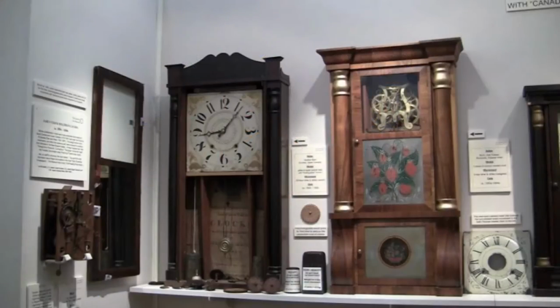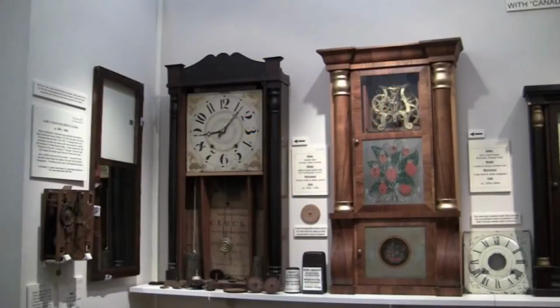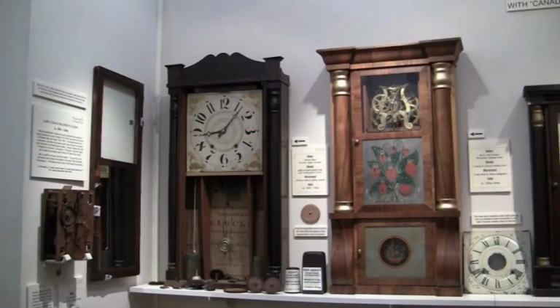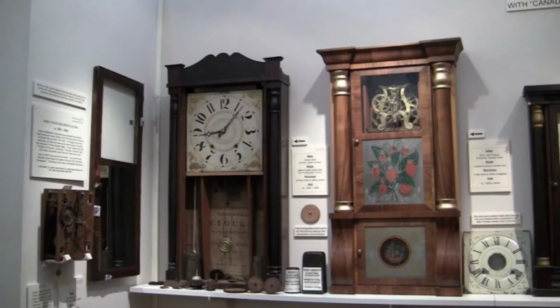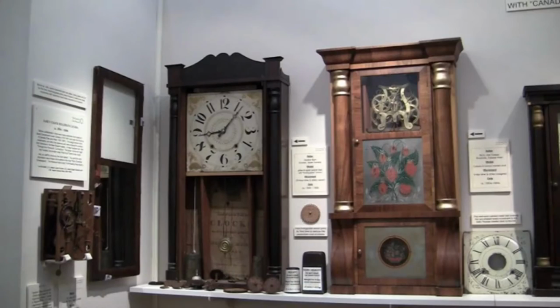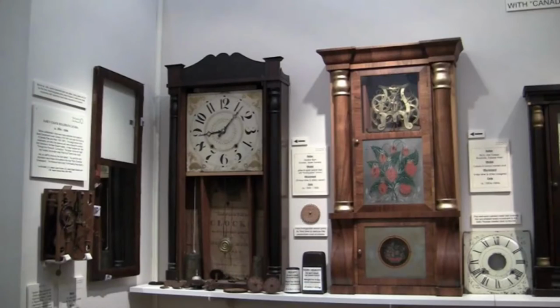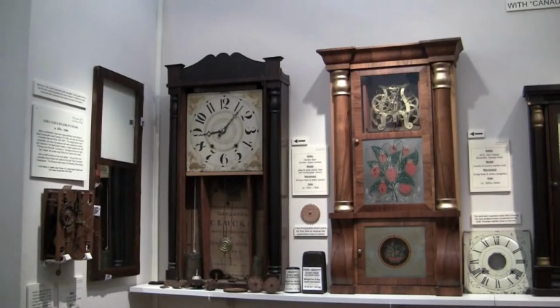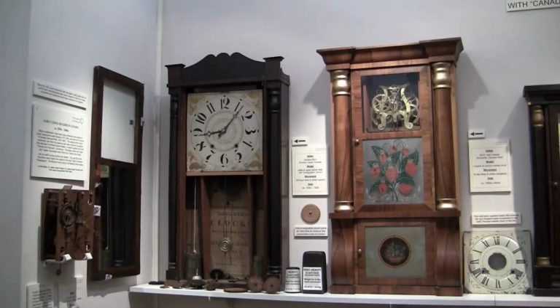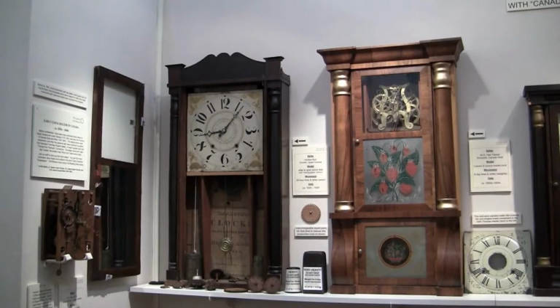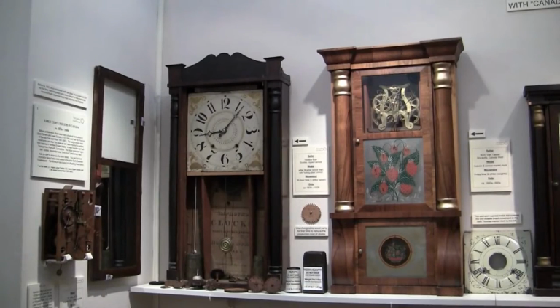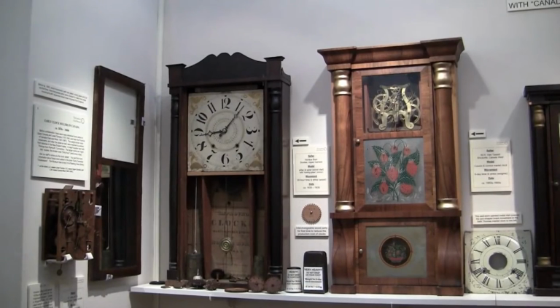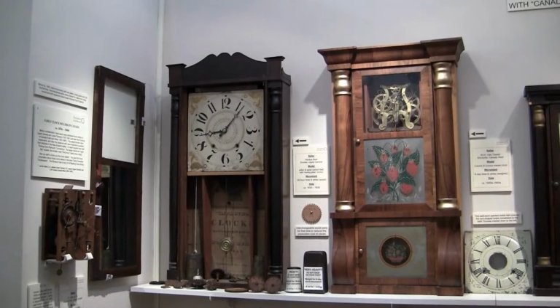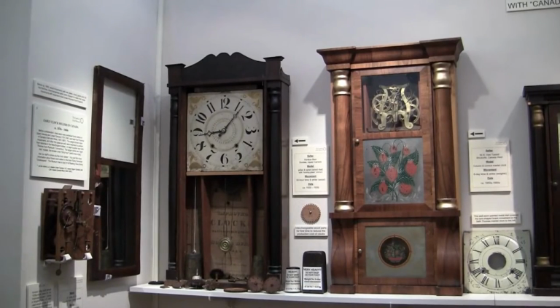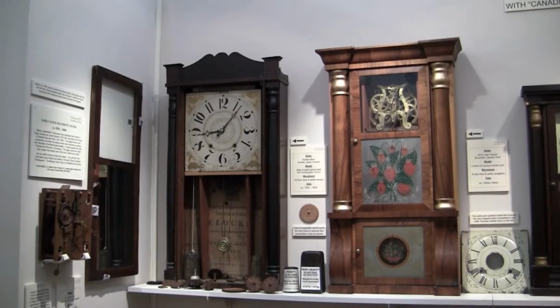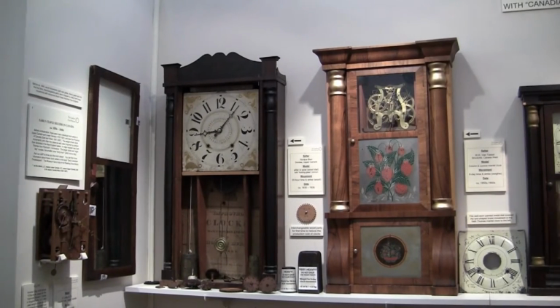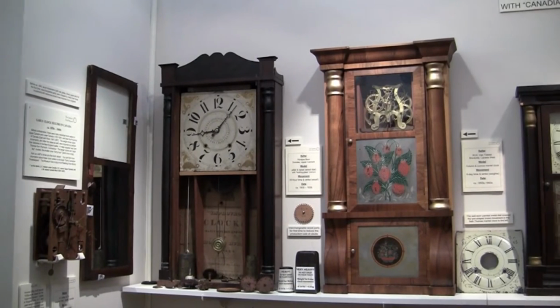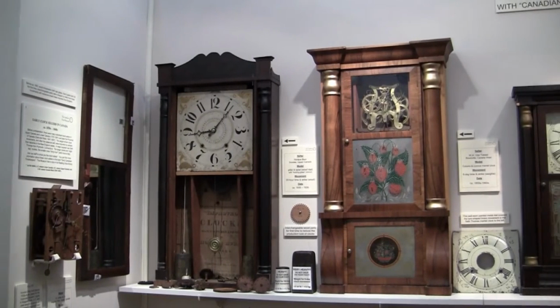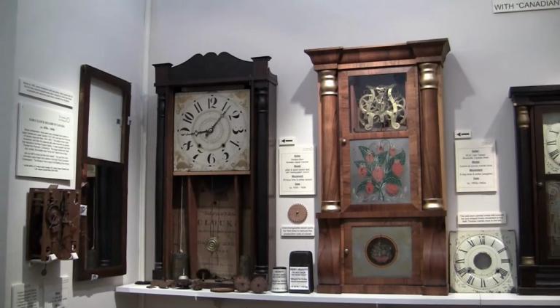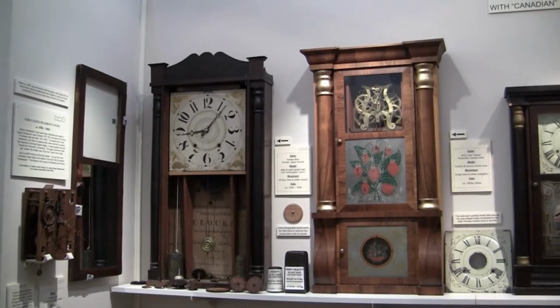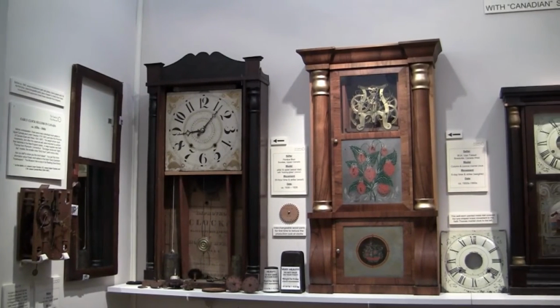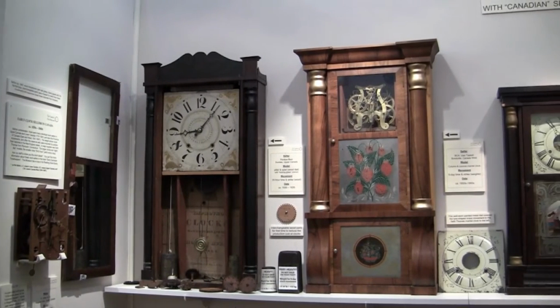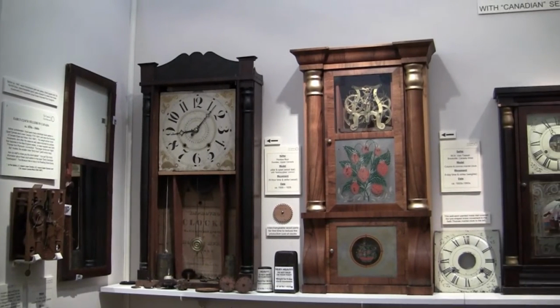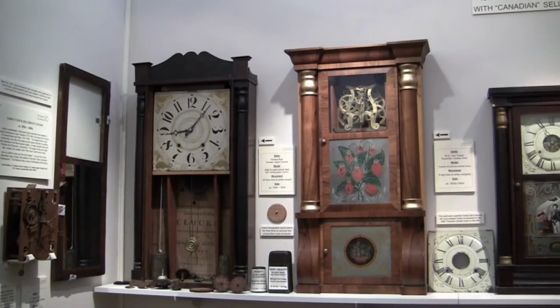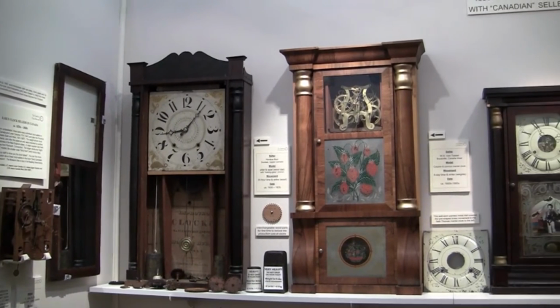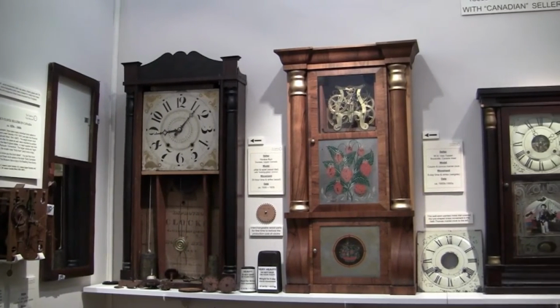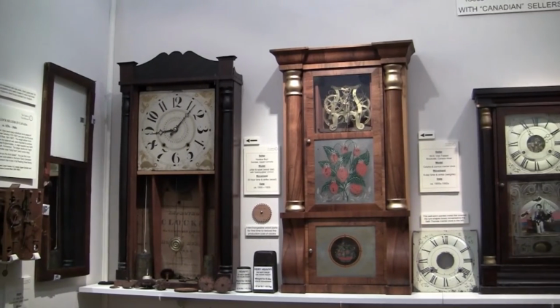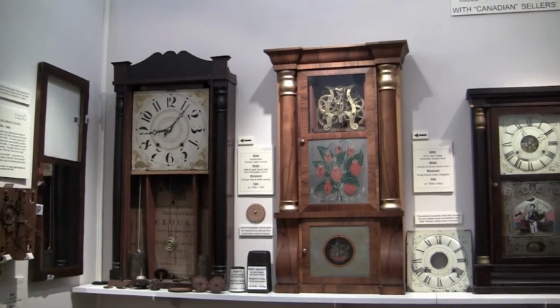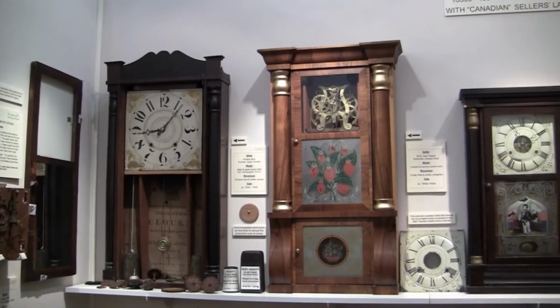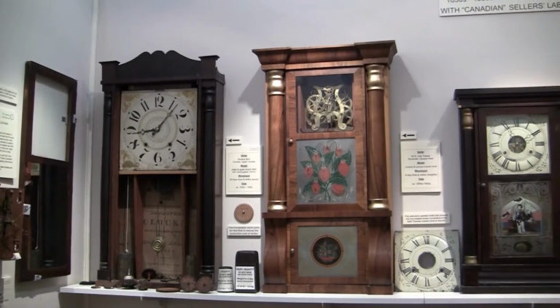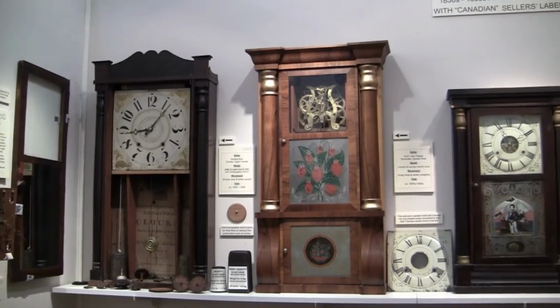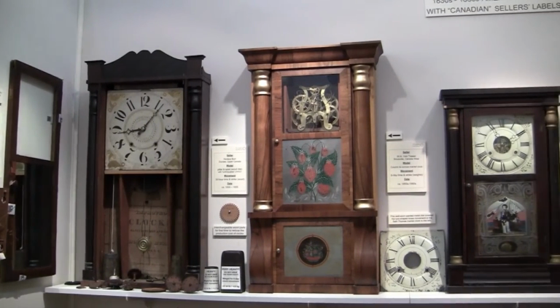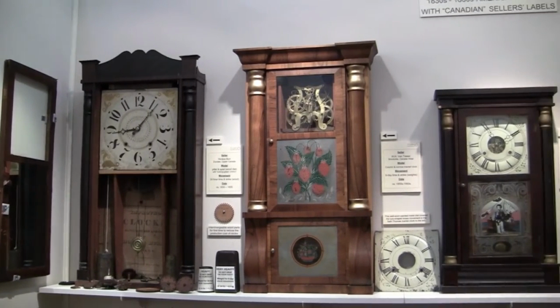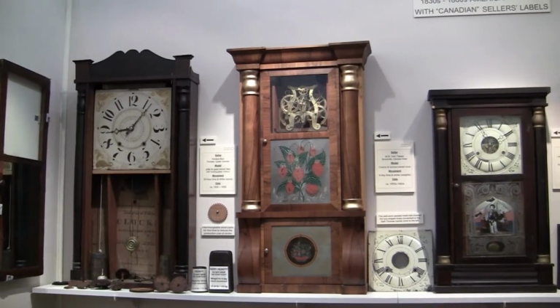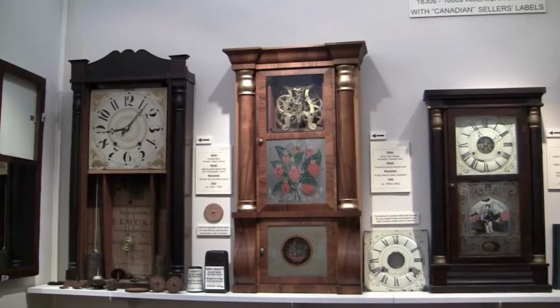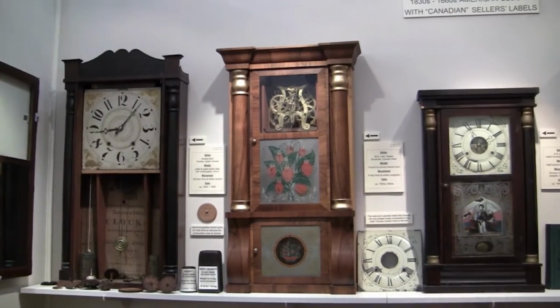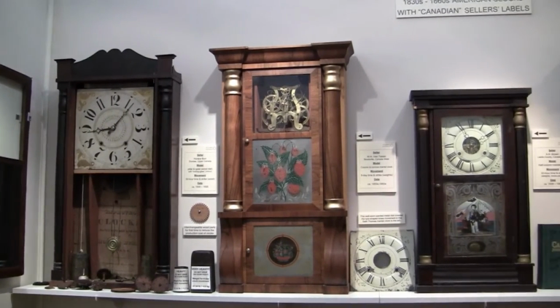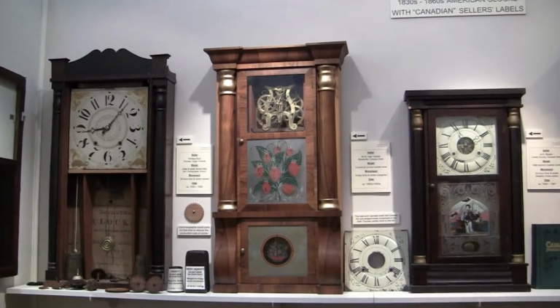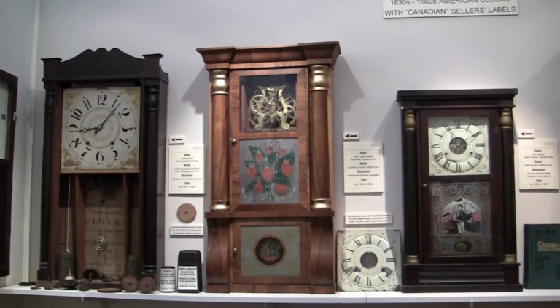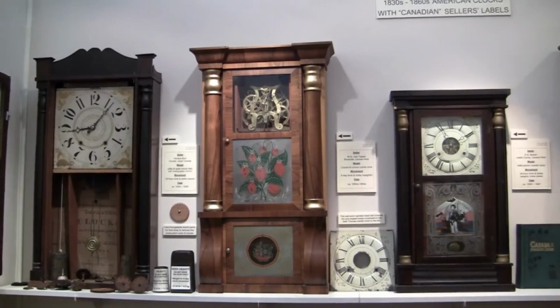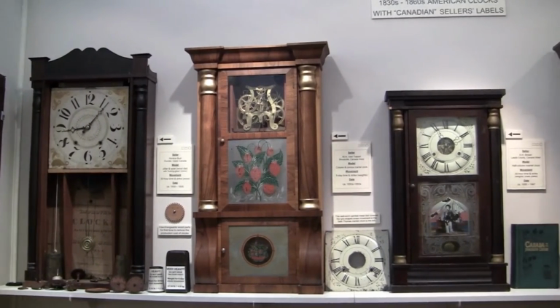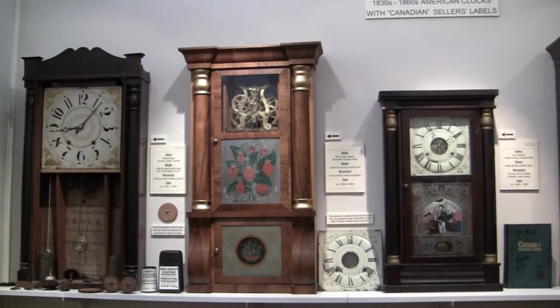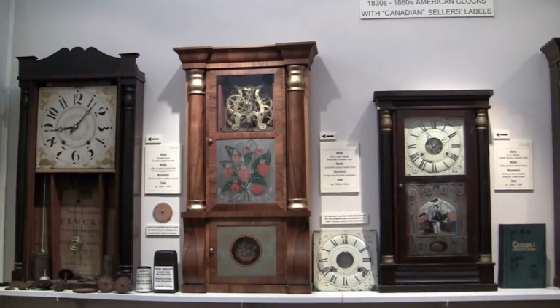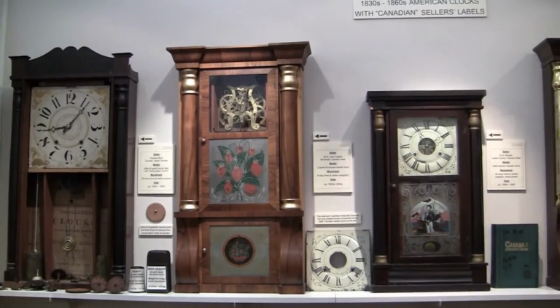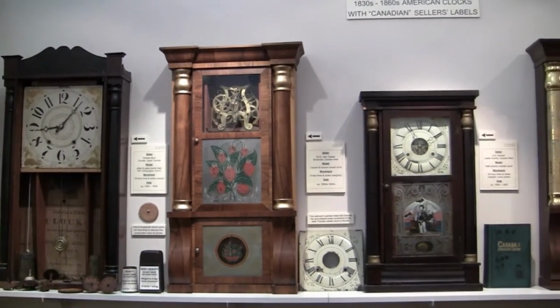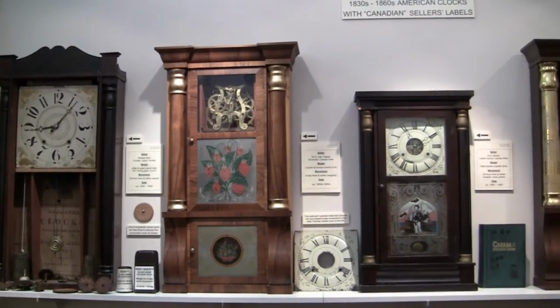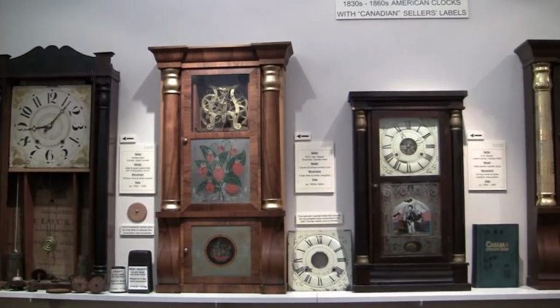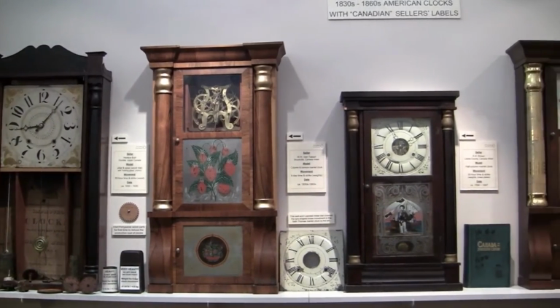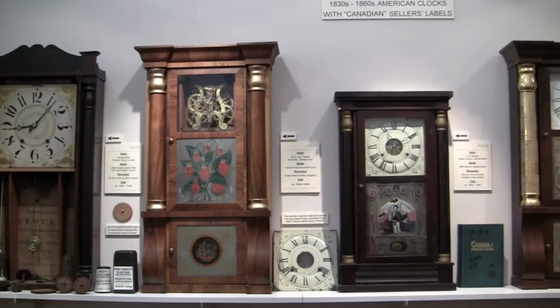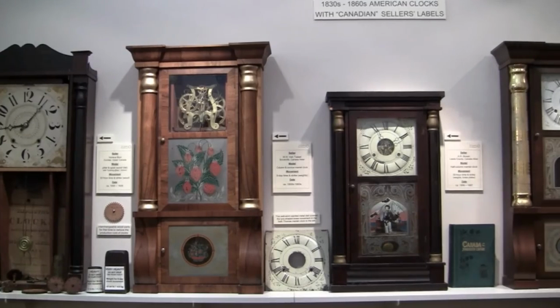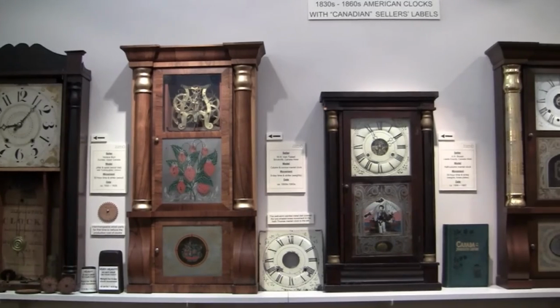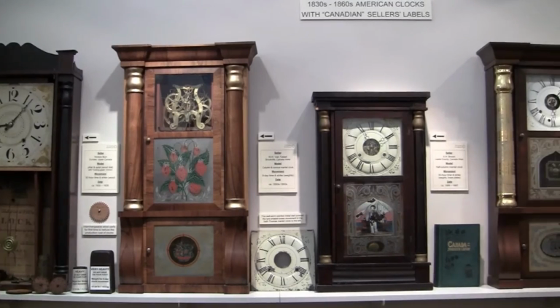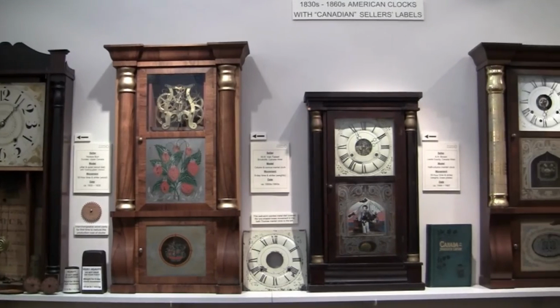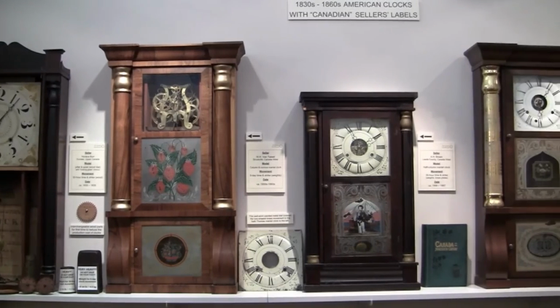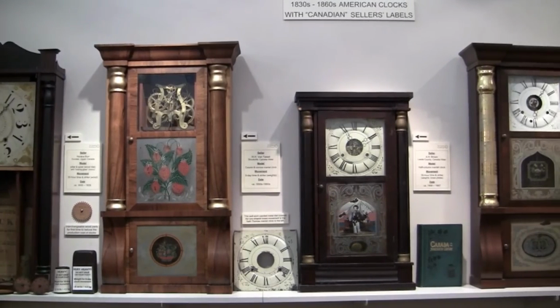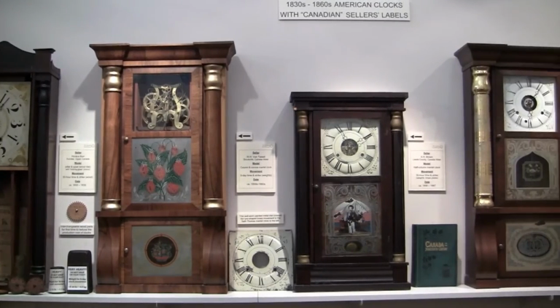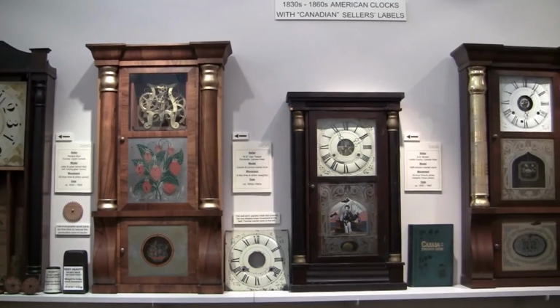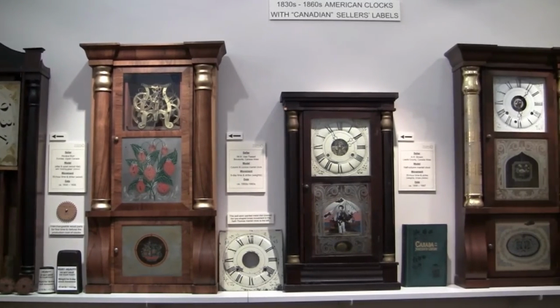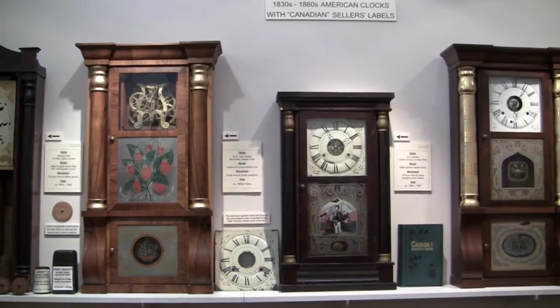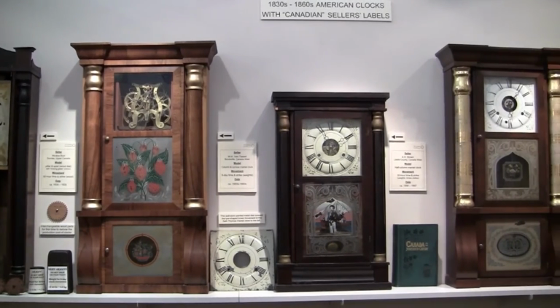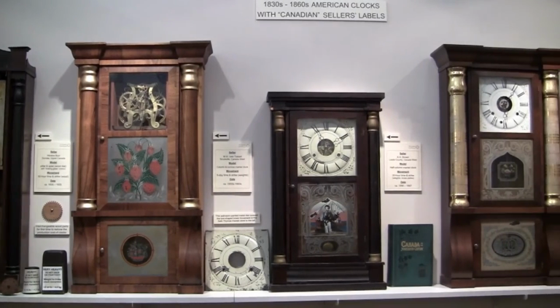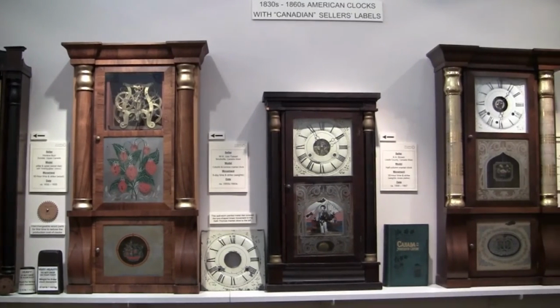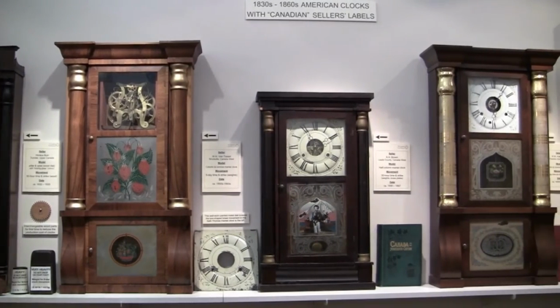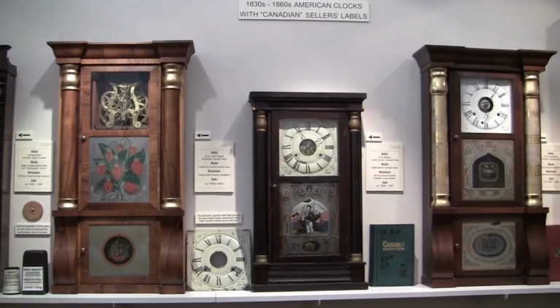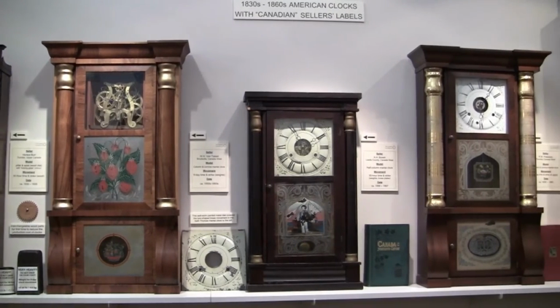On display are American clocks, sold by Canadian sellers, which date back to the 1830s to 1860s.